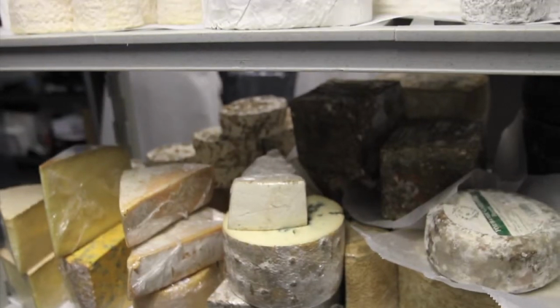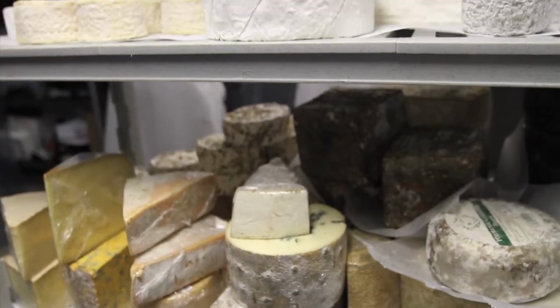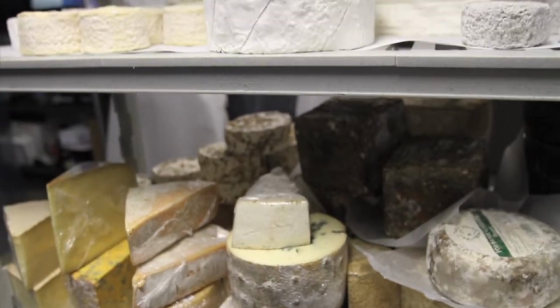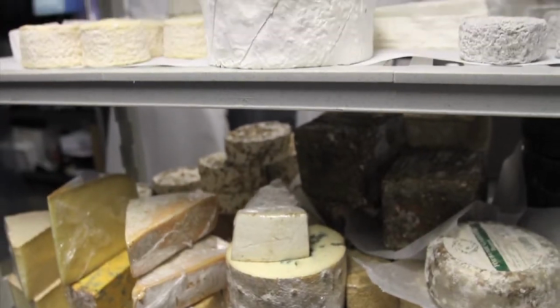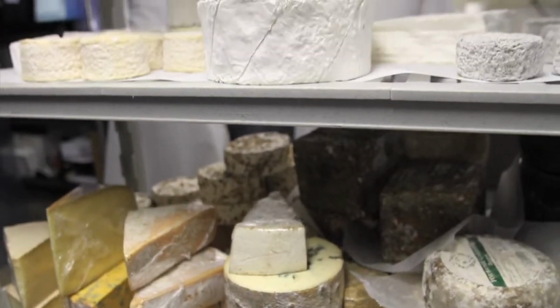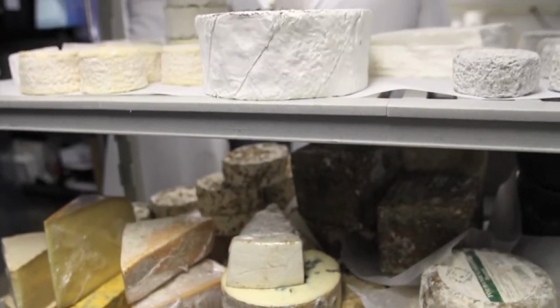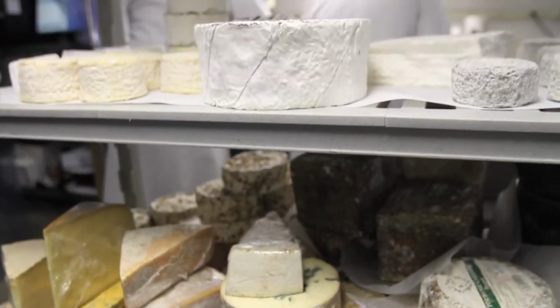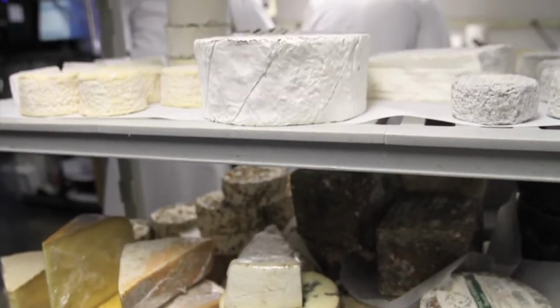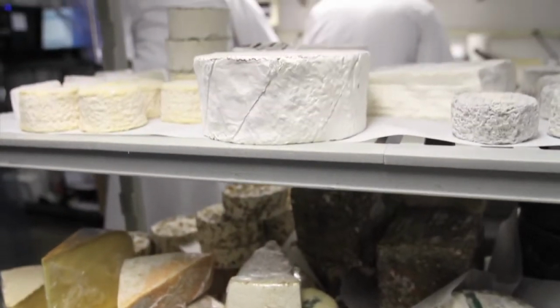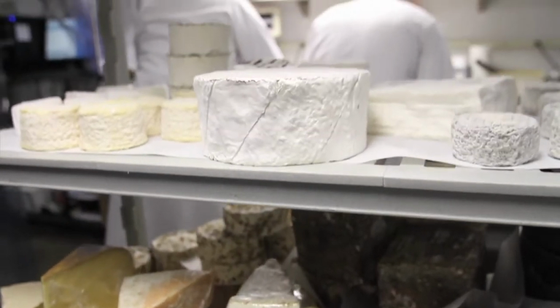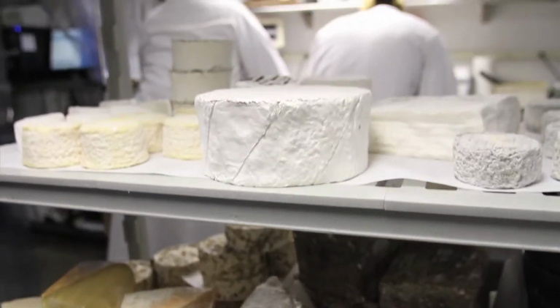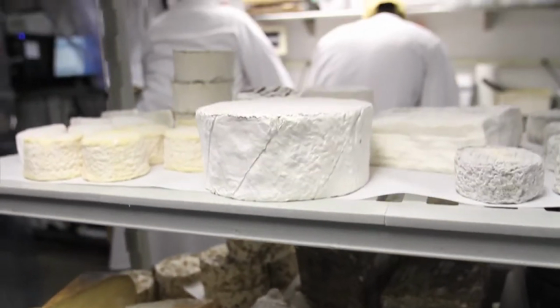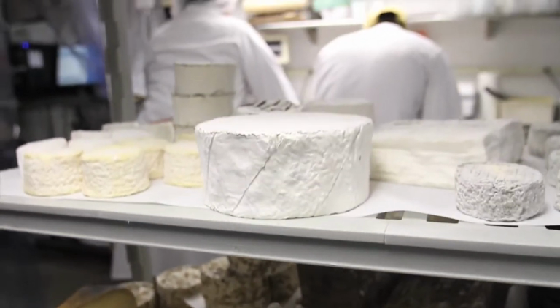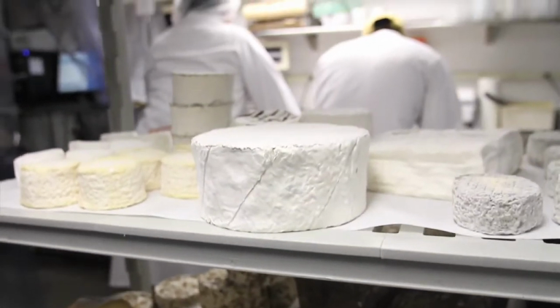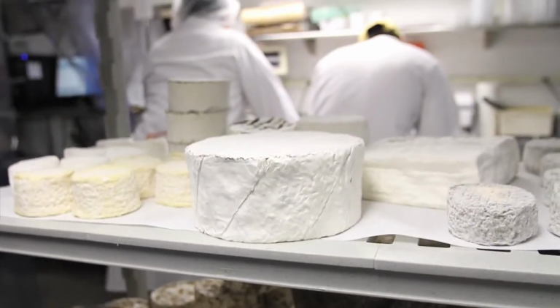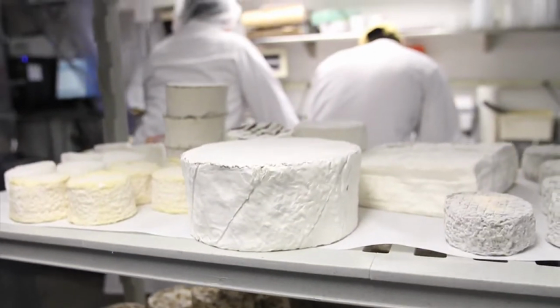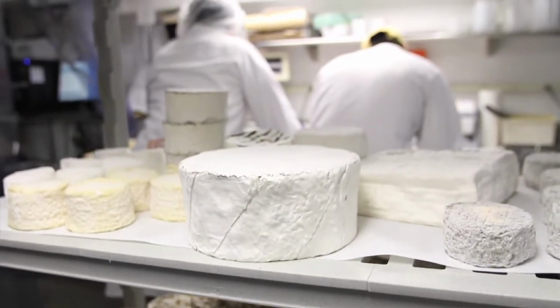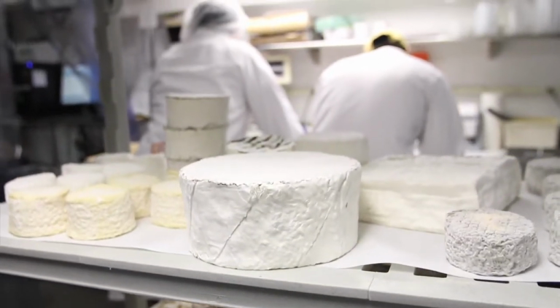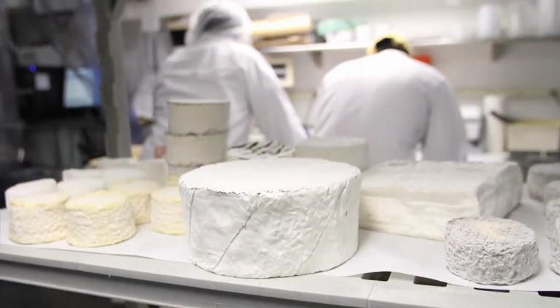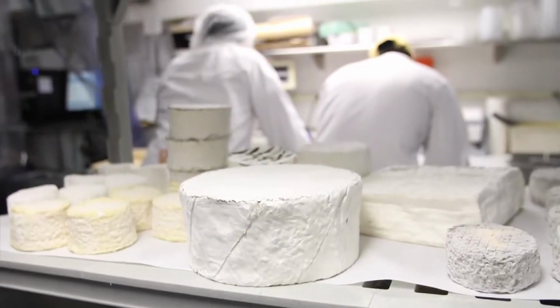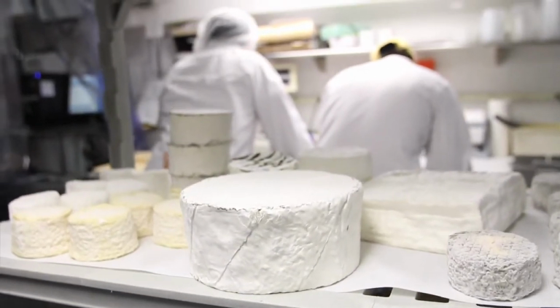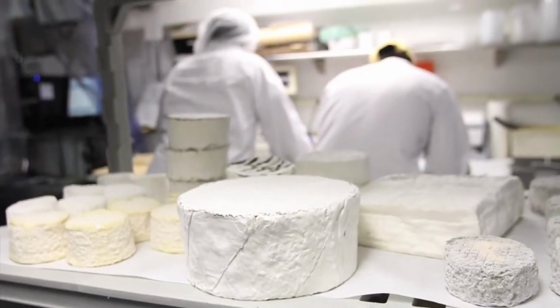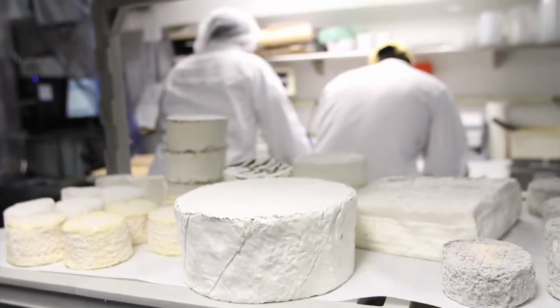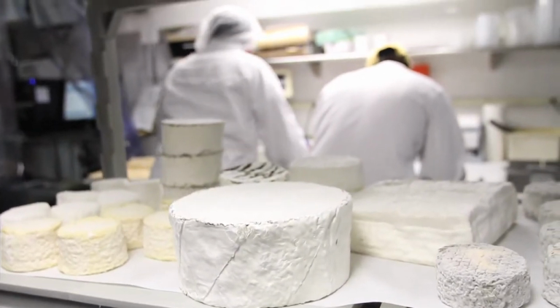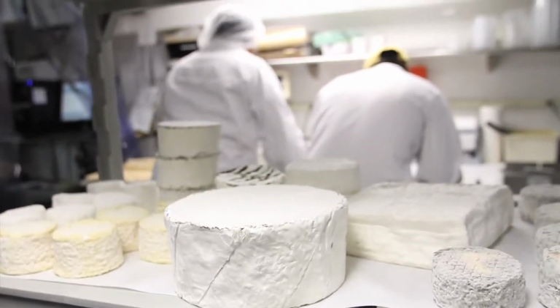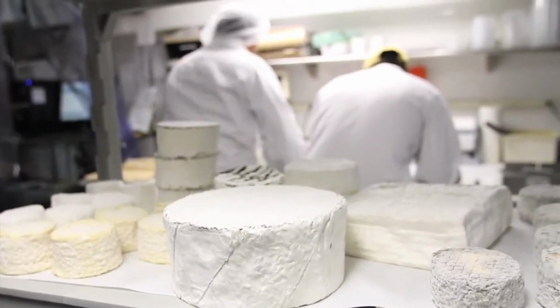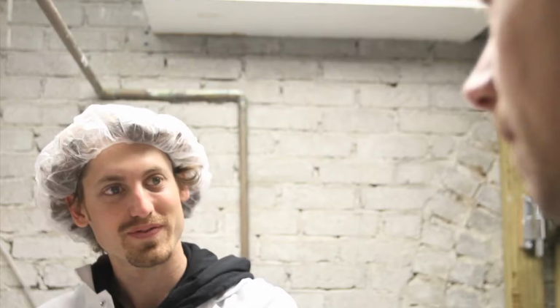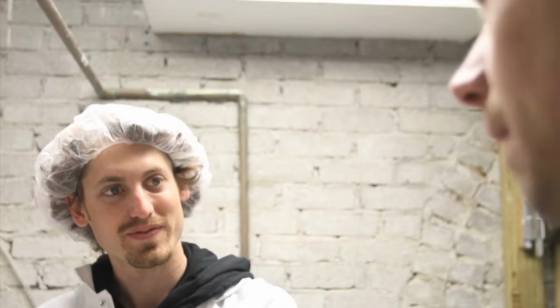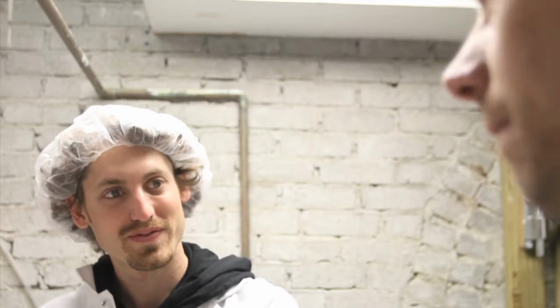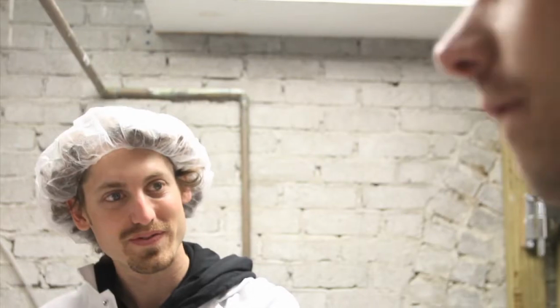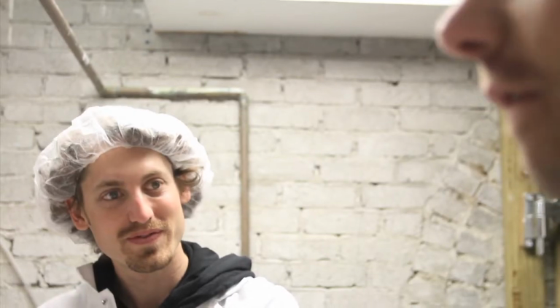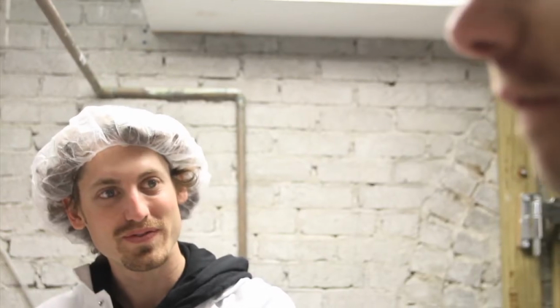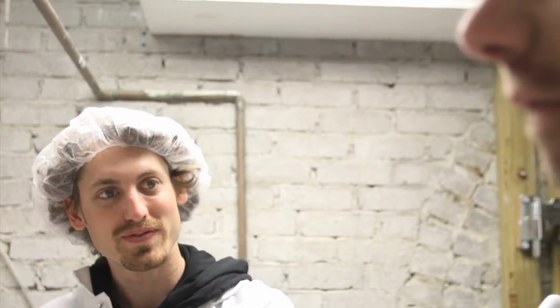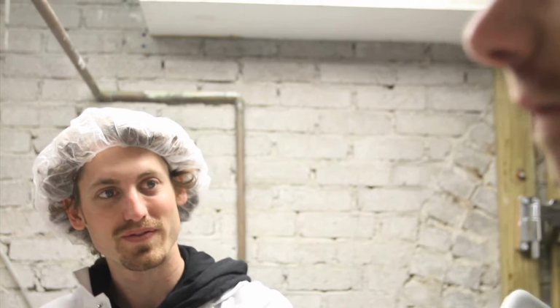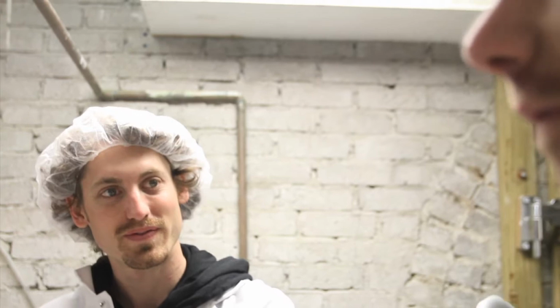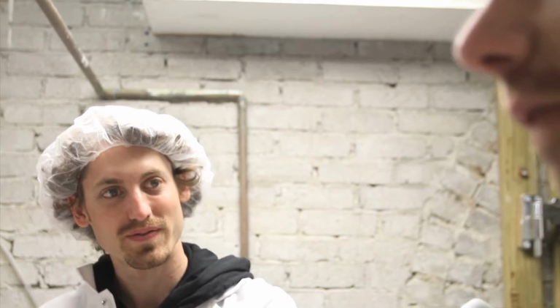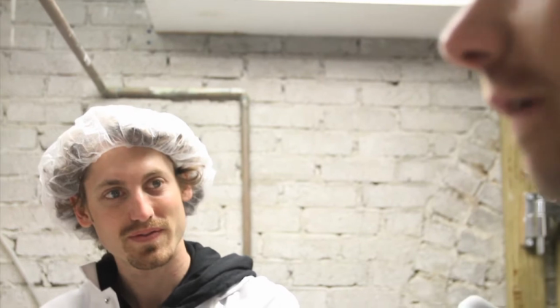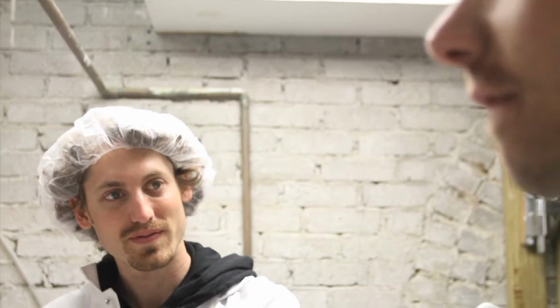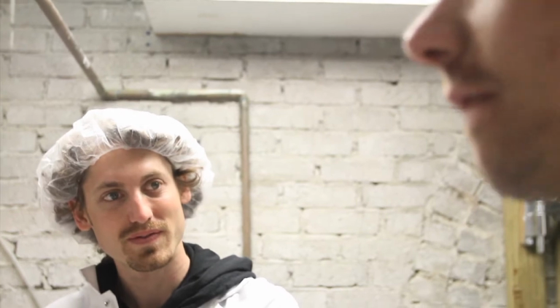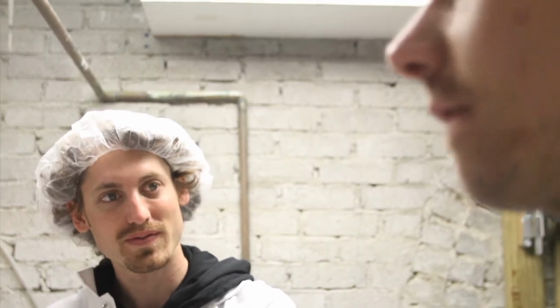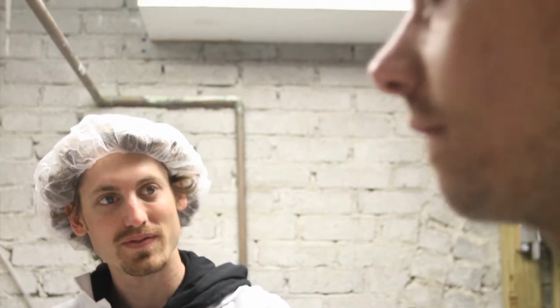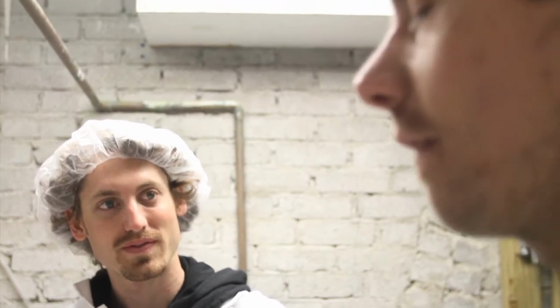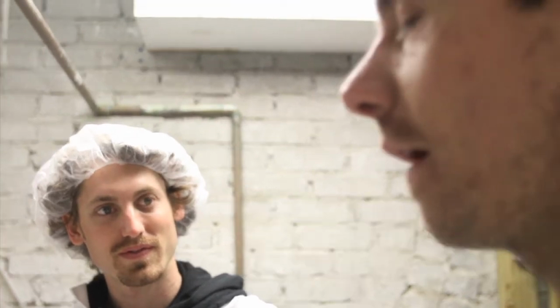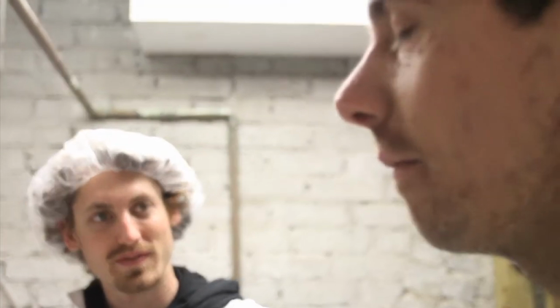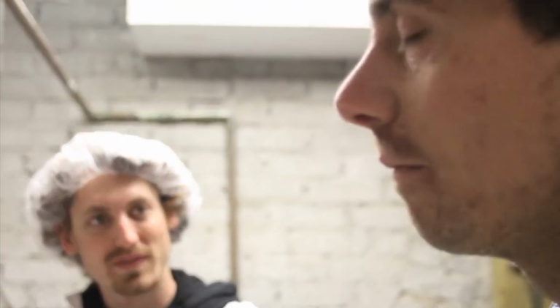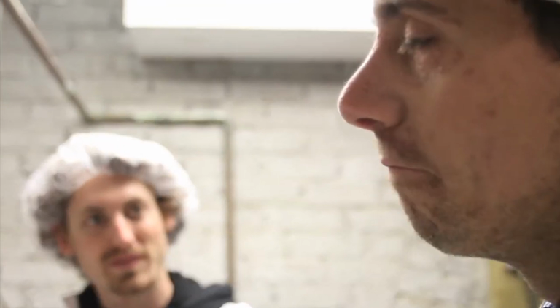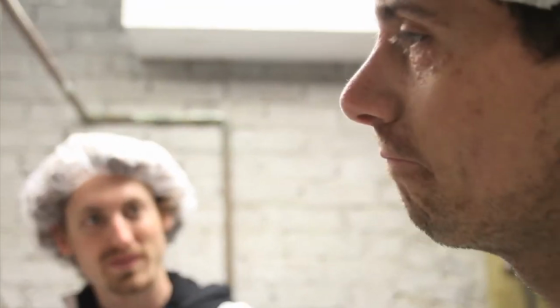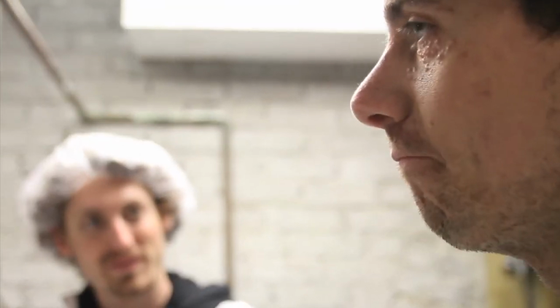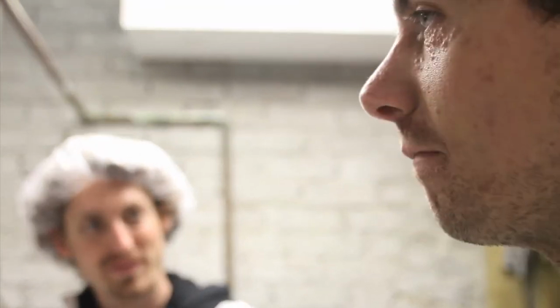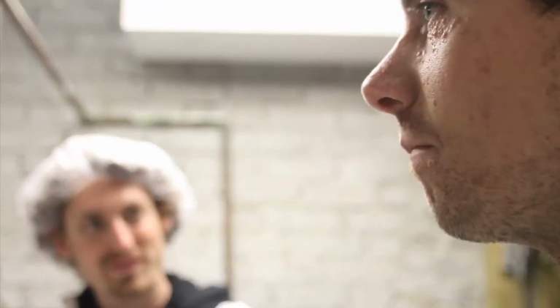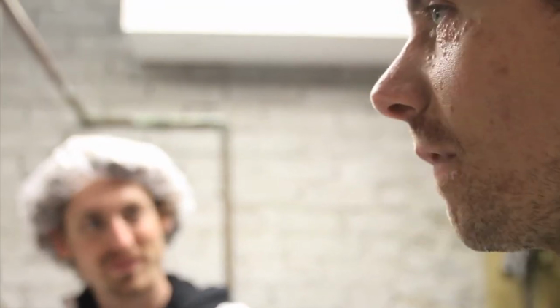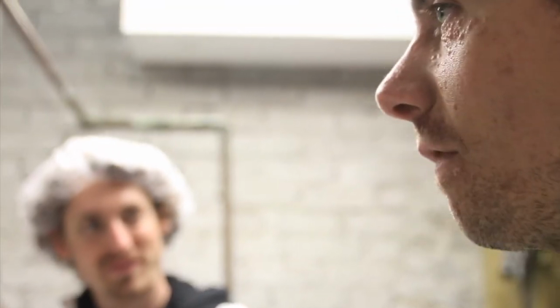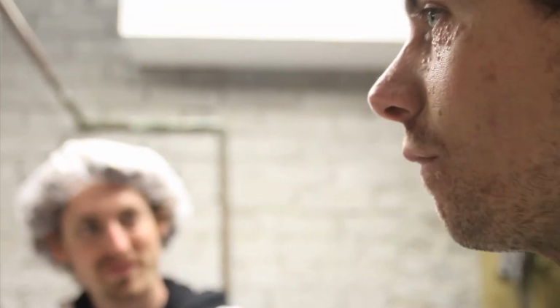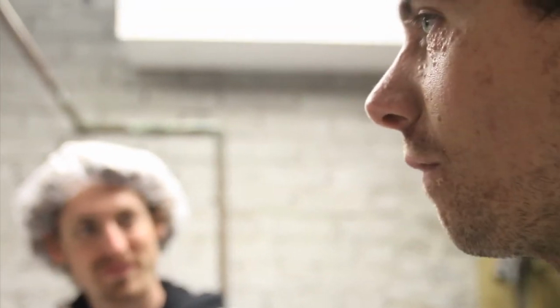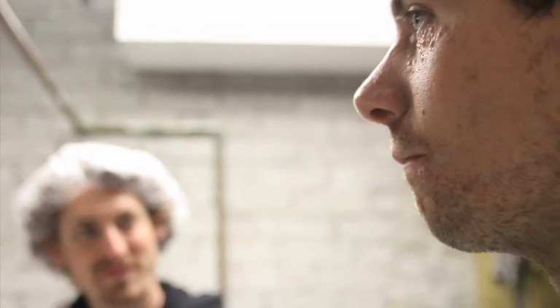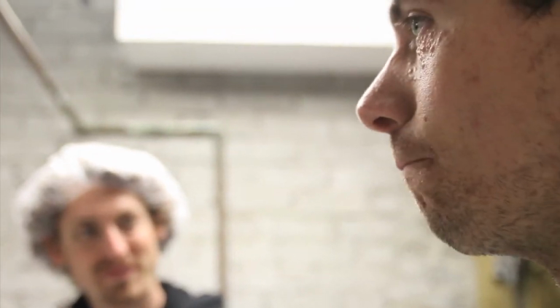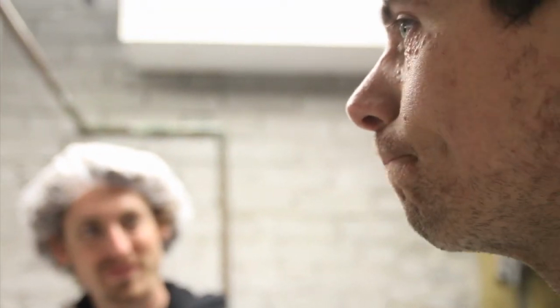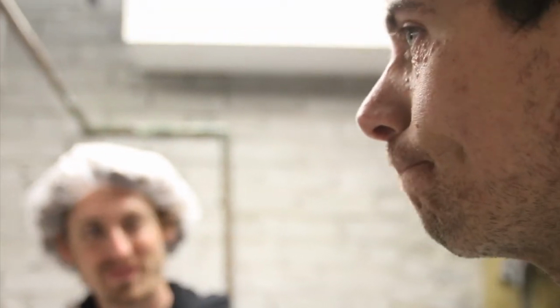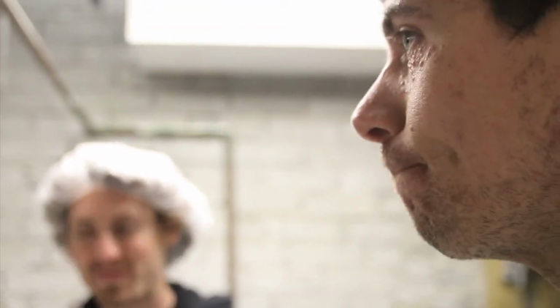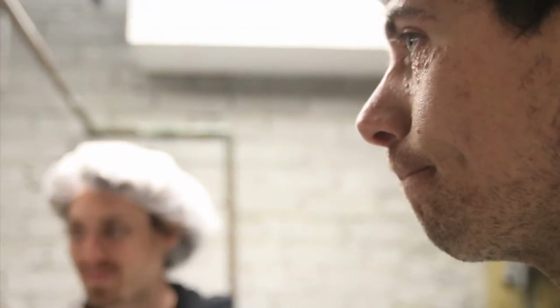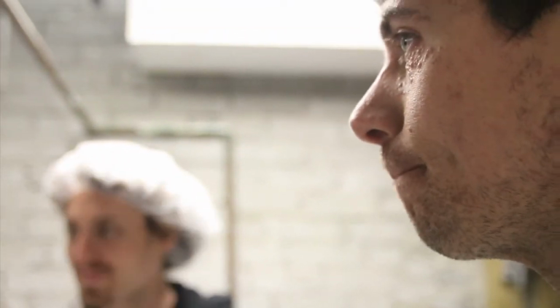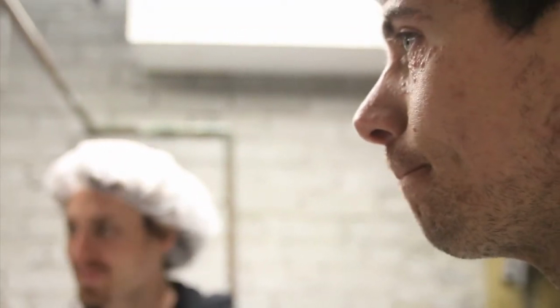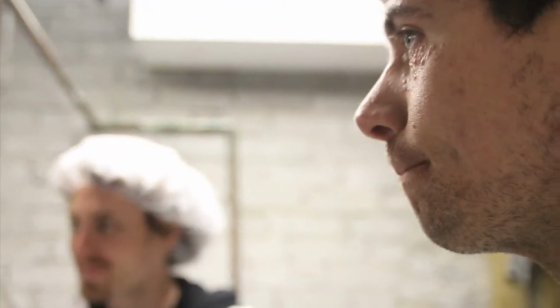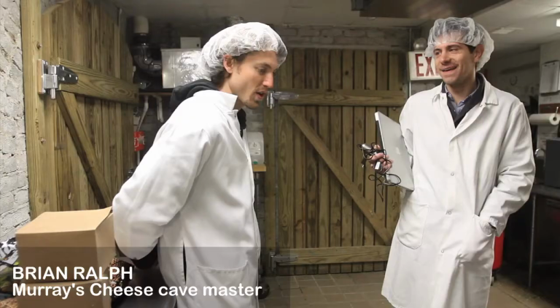We're importing cheeses domestically and from around the world and putting them in here so they can breathe, and what you're smelling is the cheeses breathing.